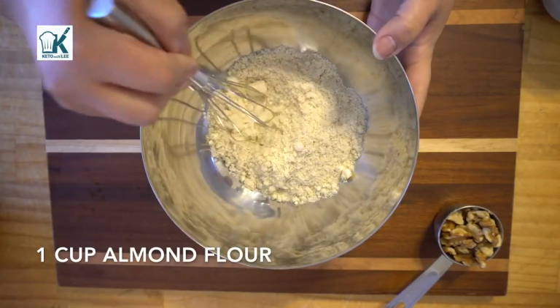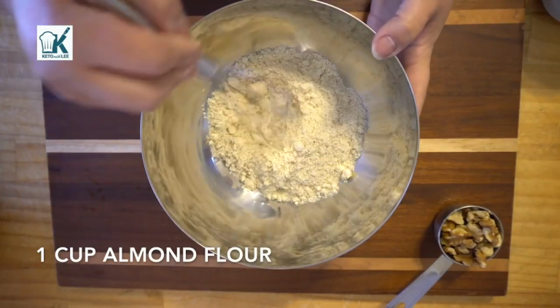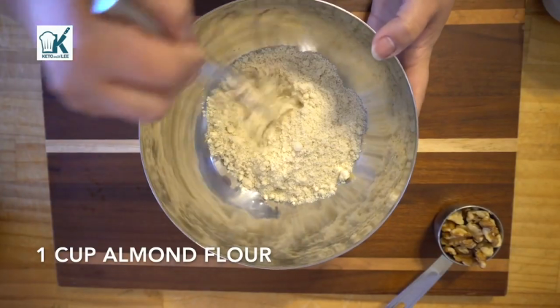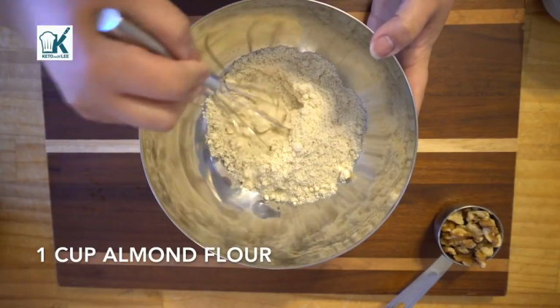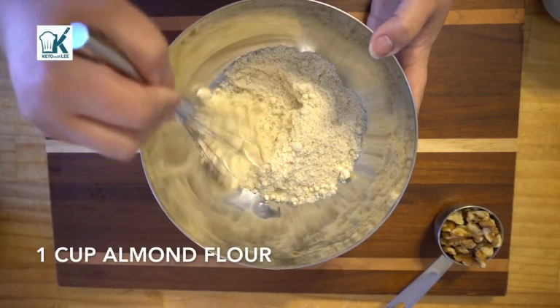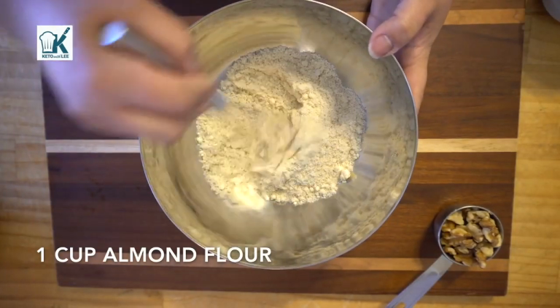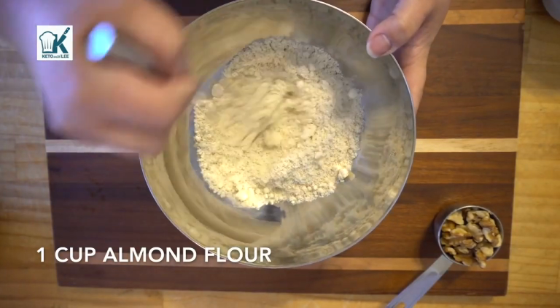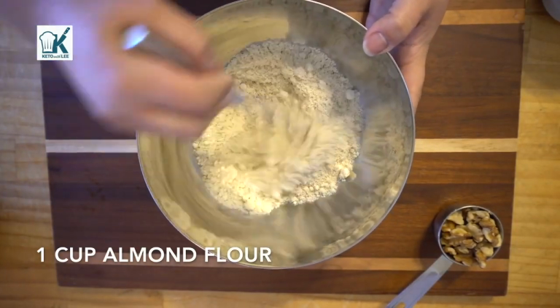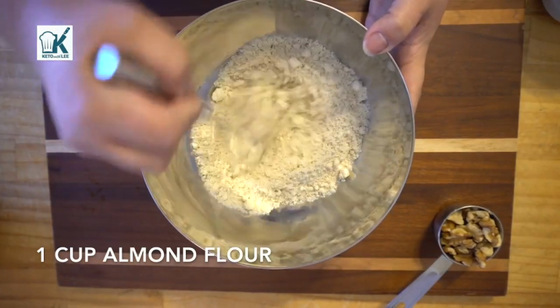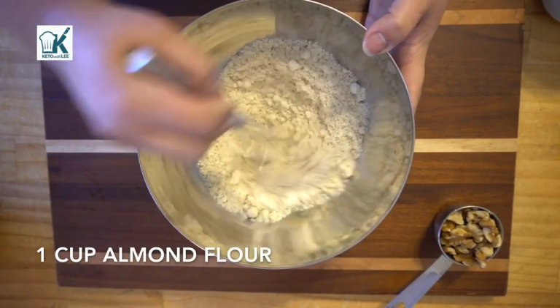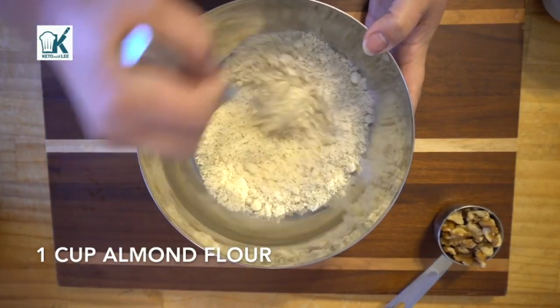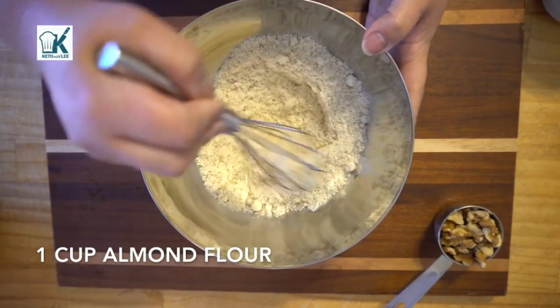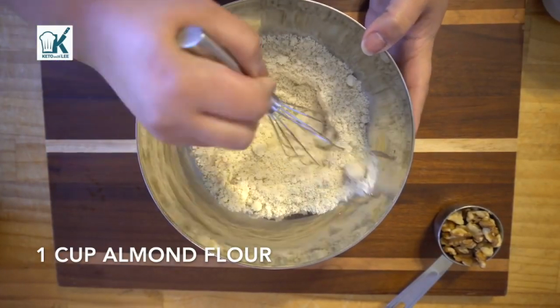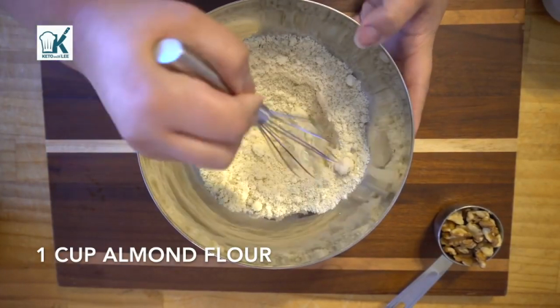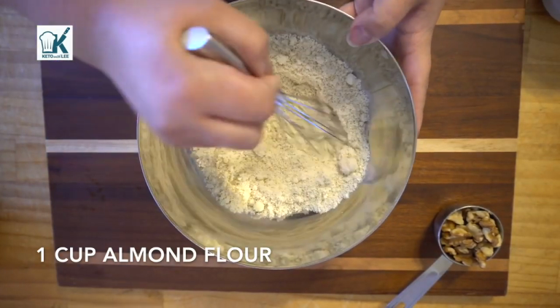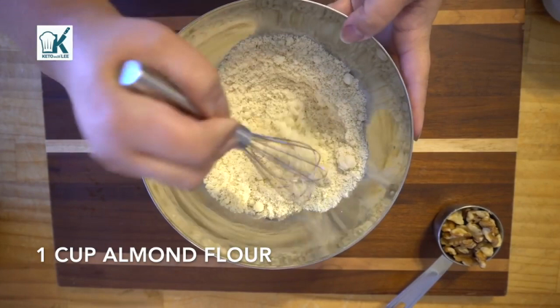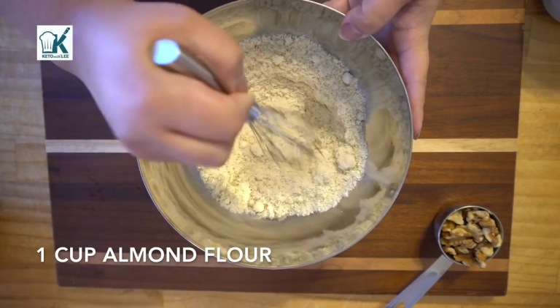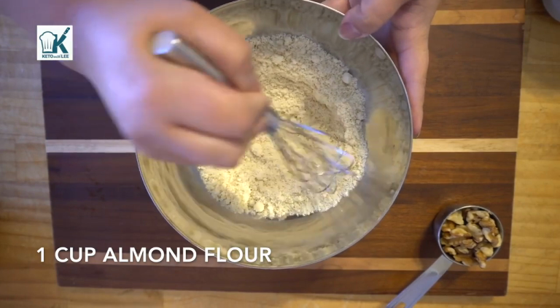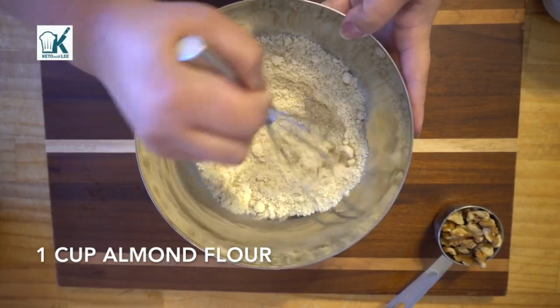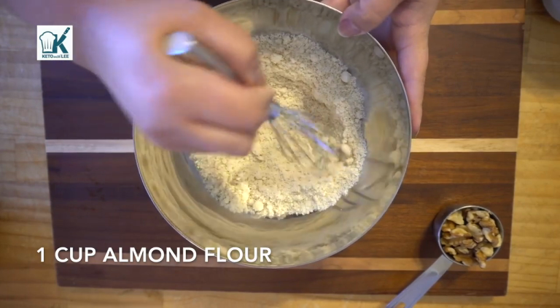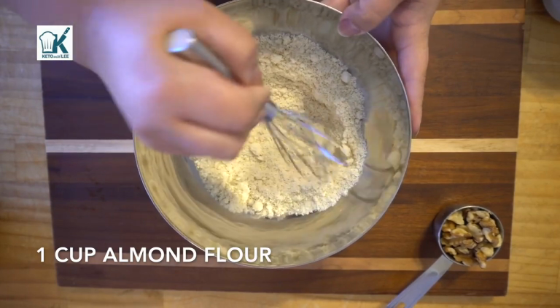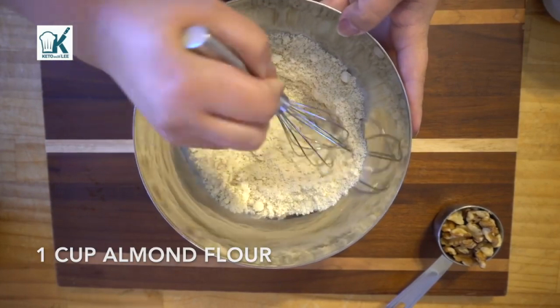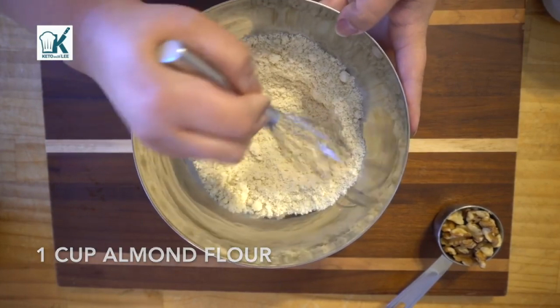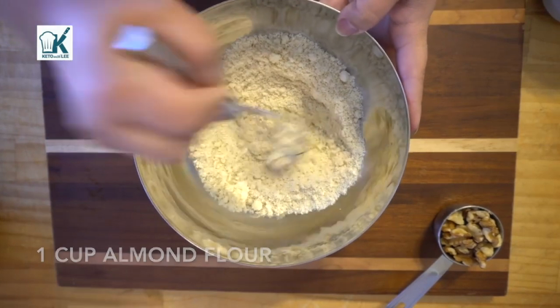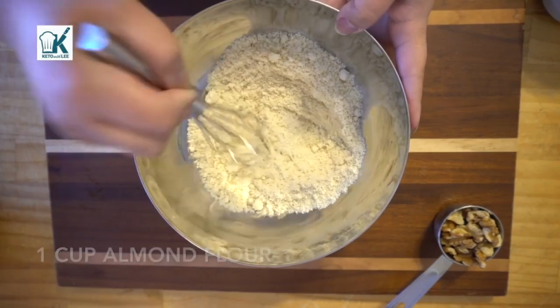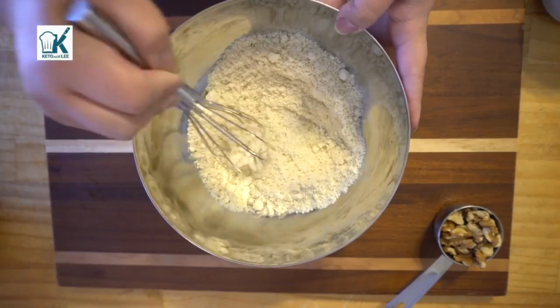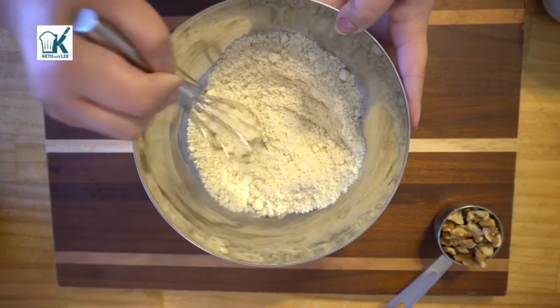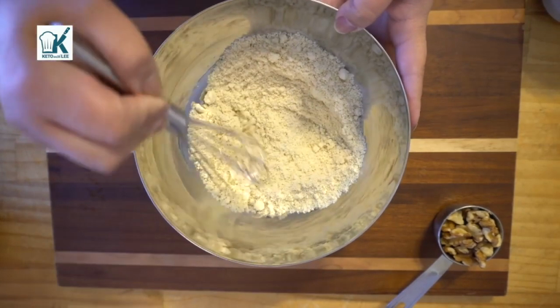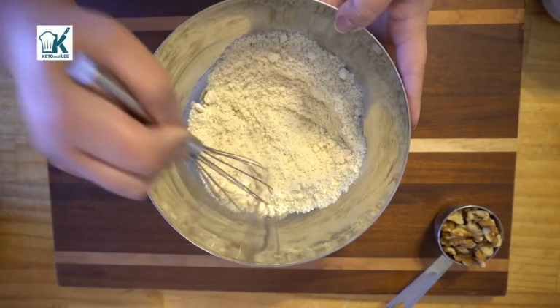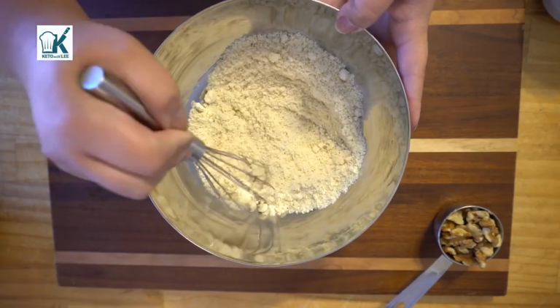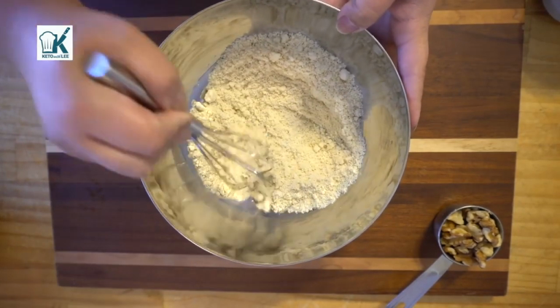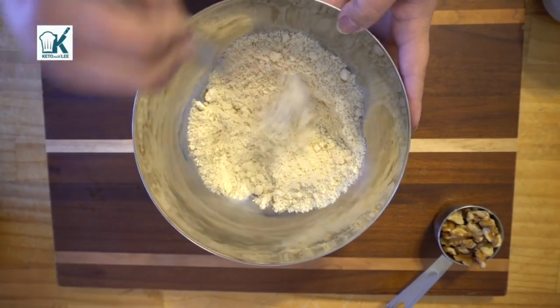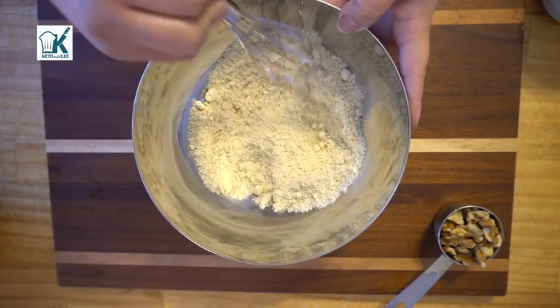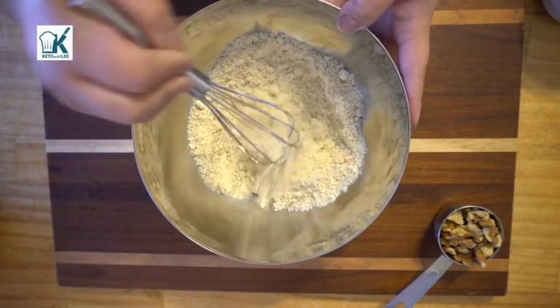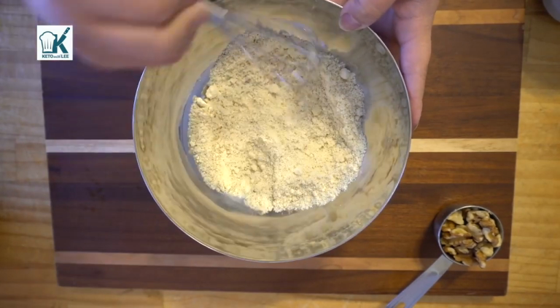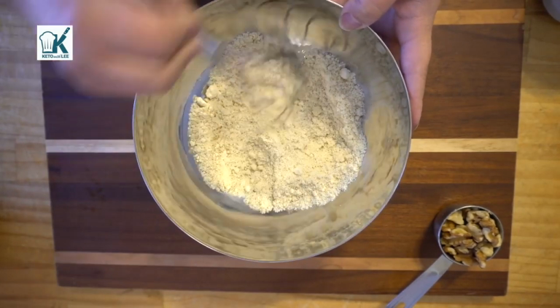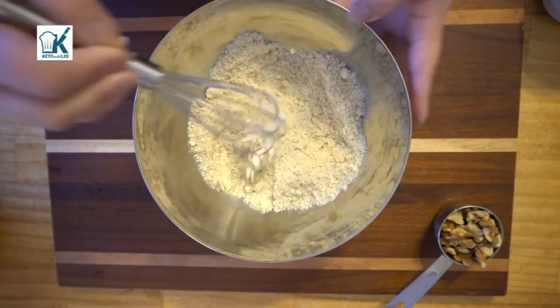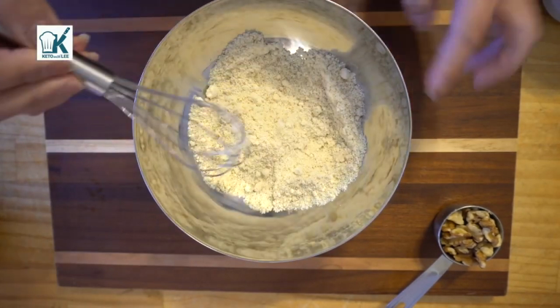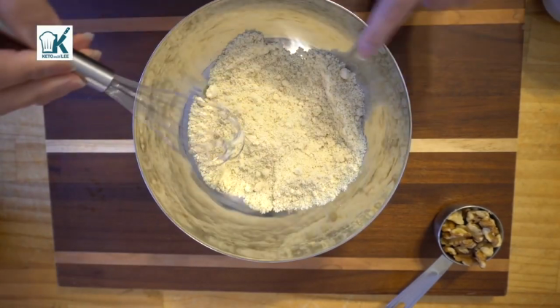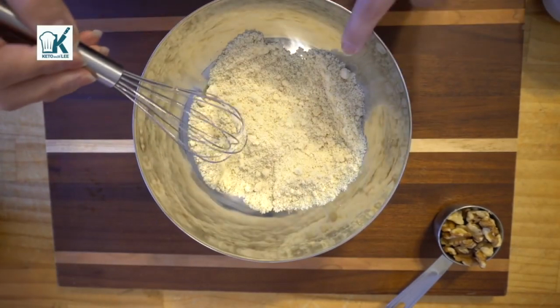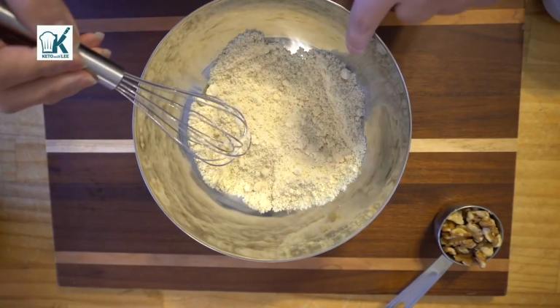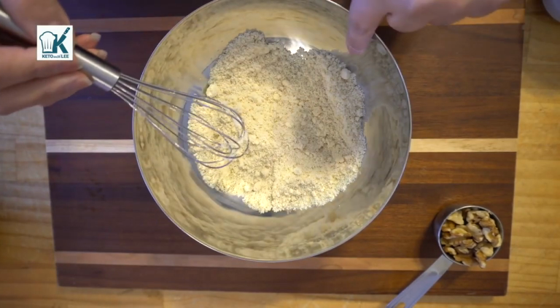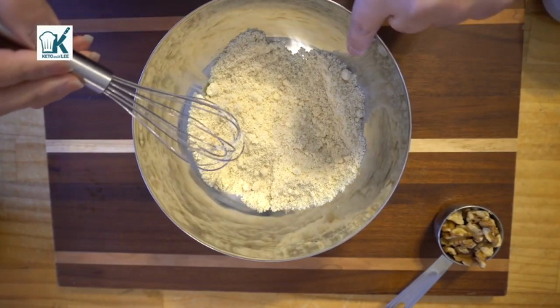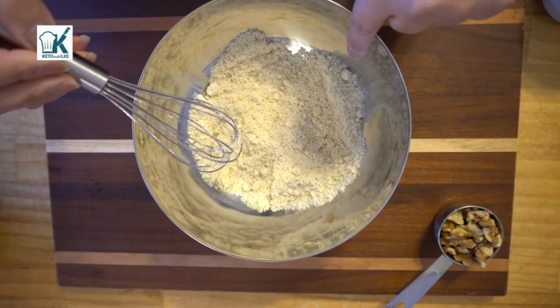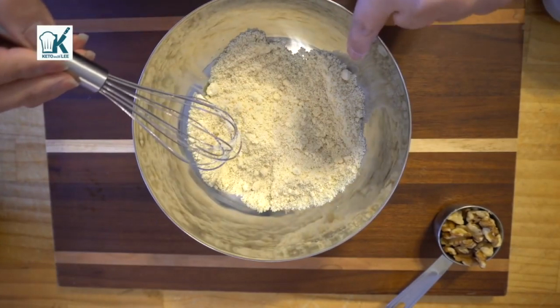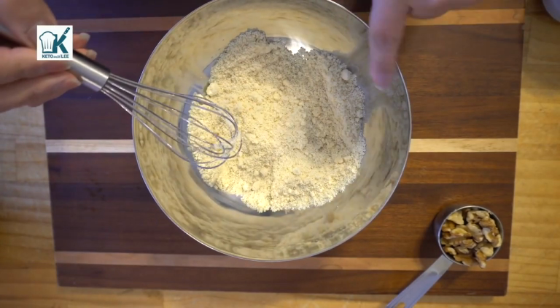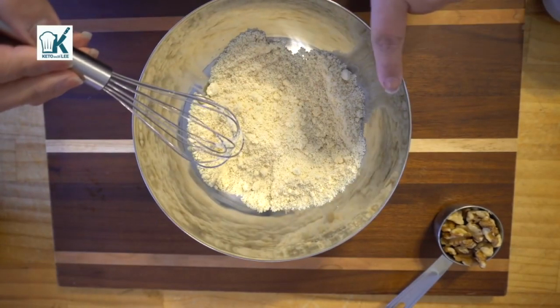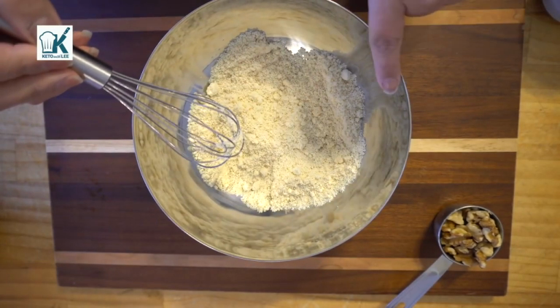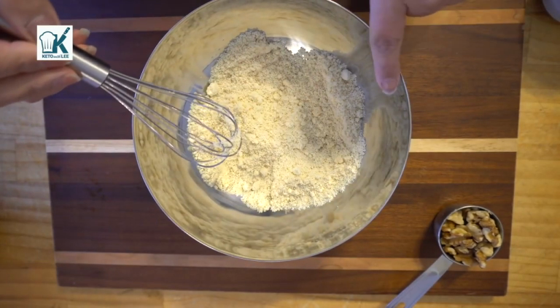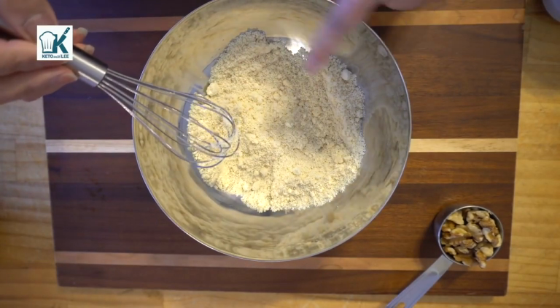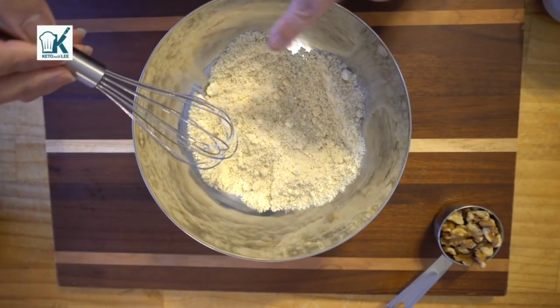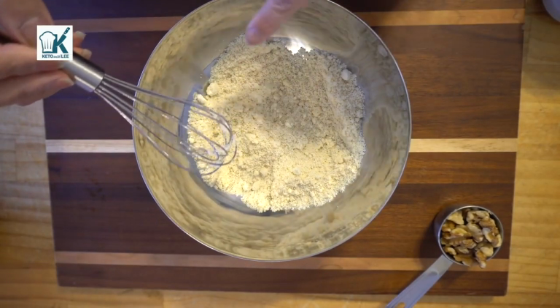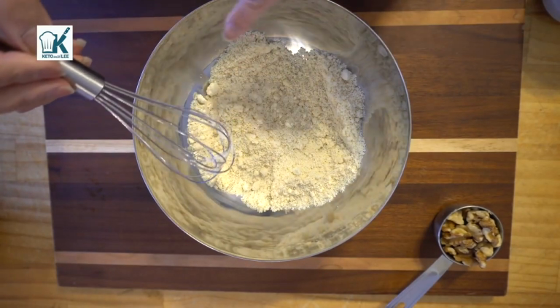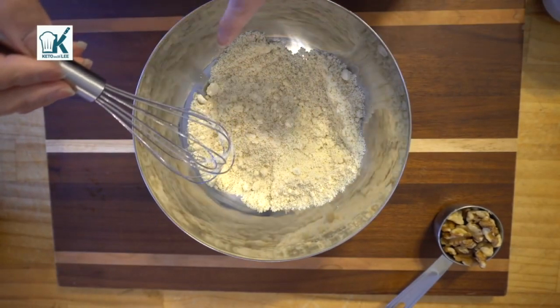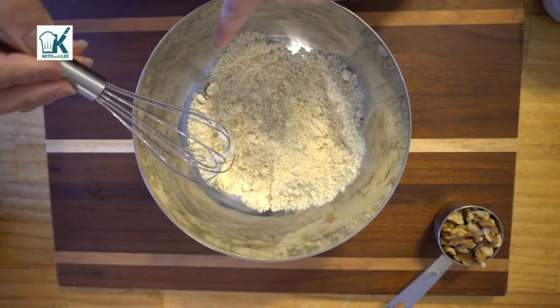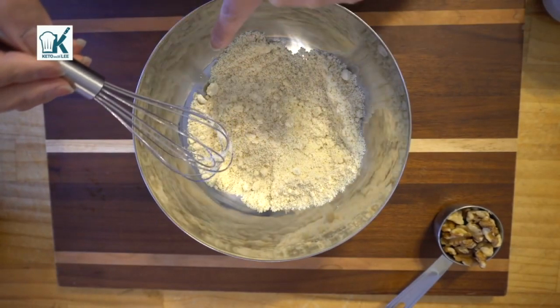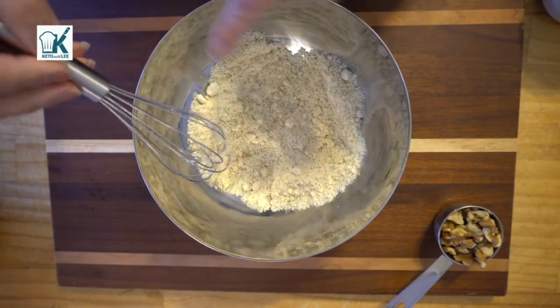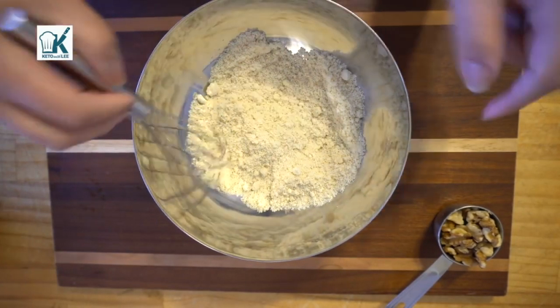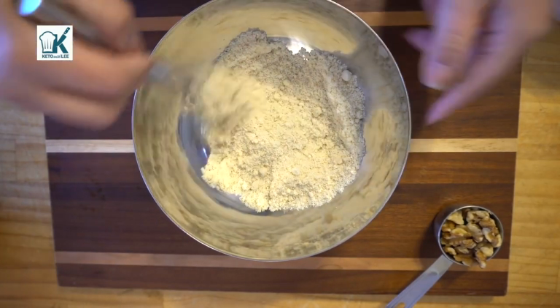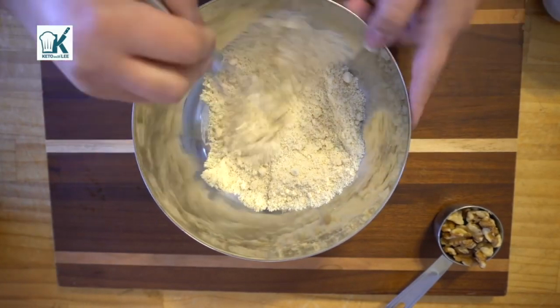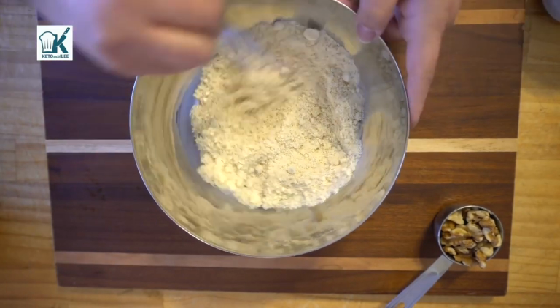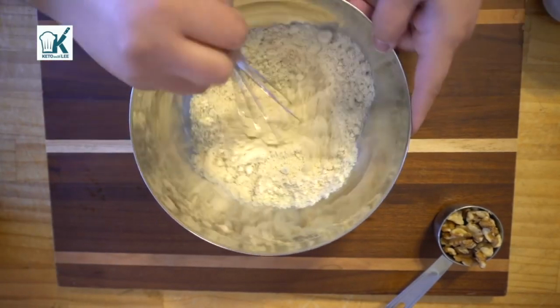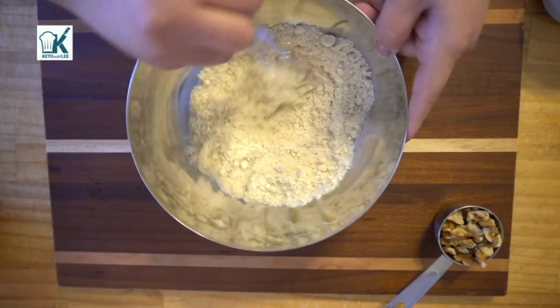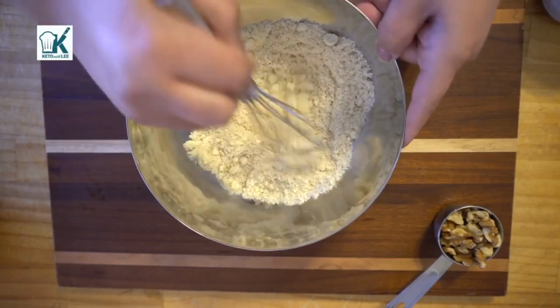Now here's the almond flour. I always recommend doing this — you can use one of those sifters for the flour, but this works perfectly to get those little lumps out.